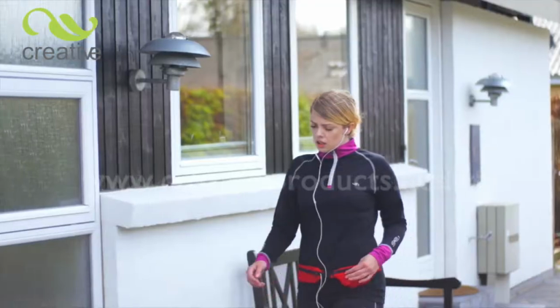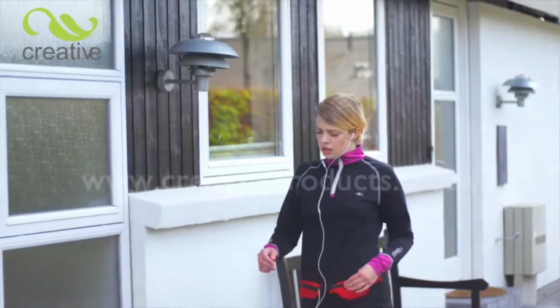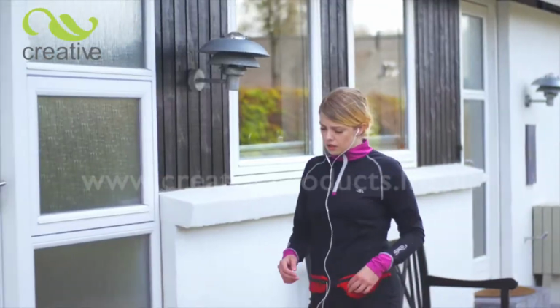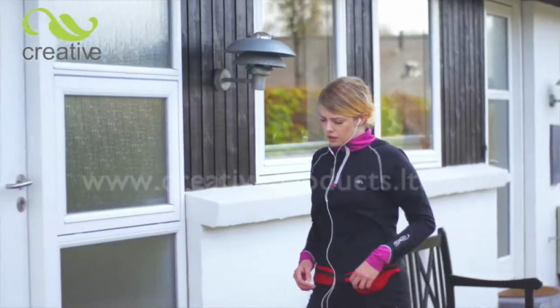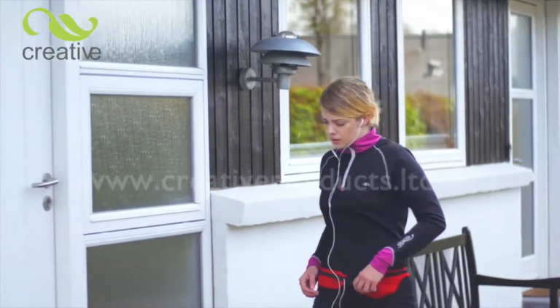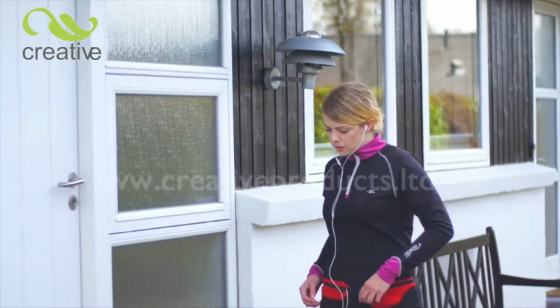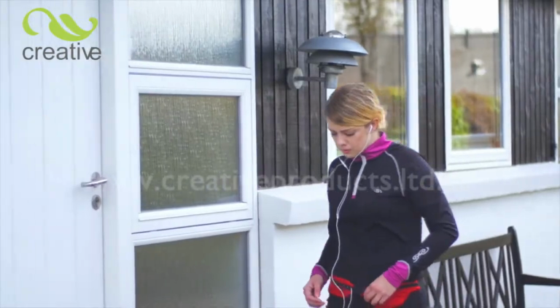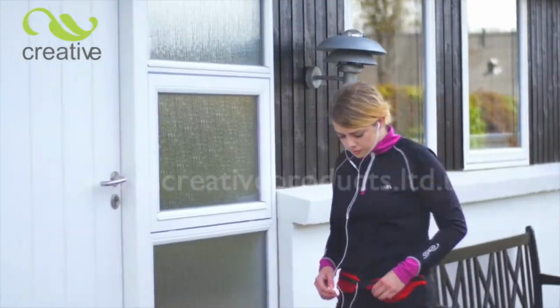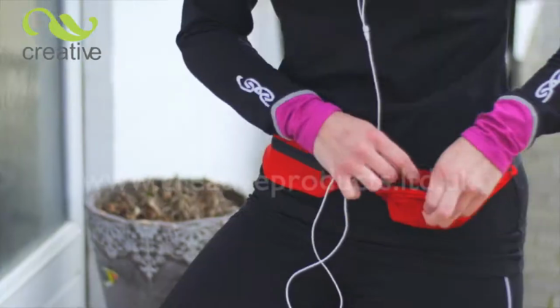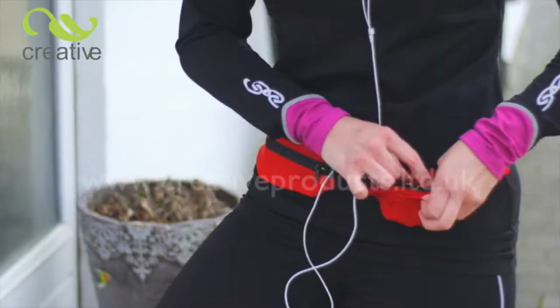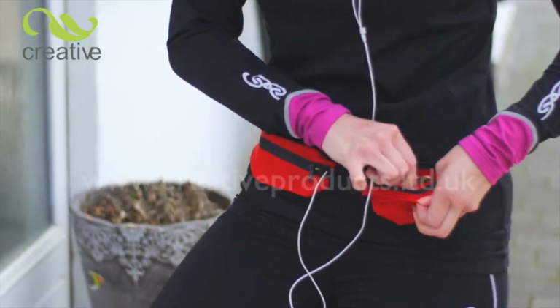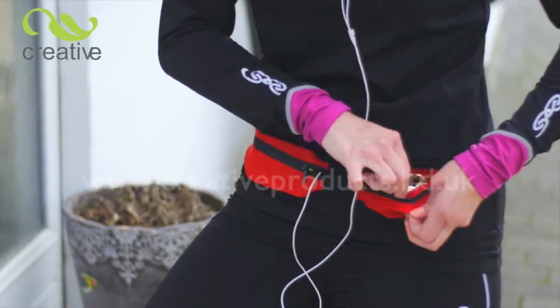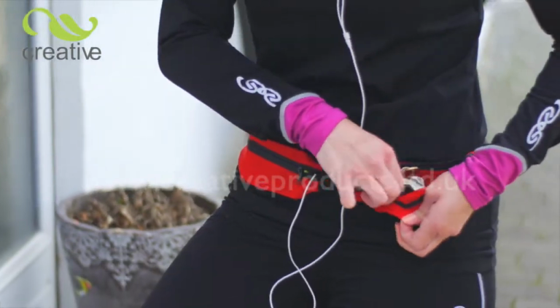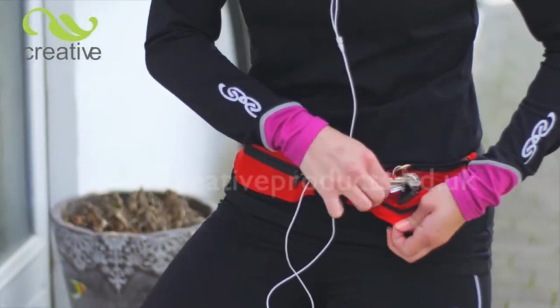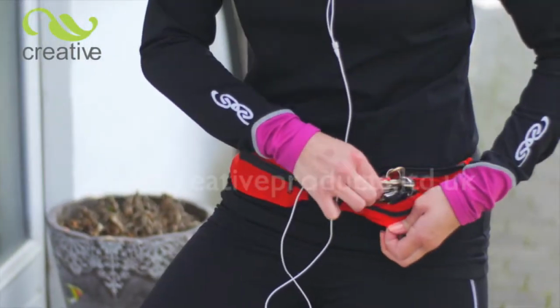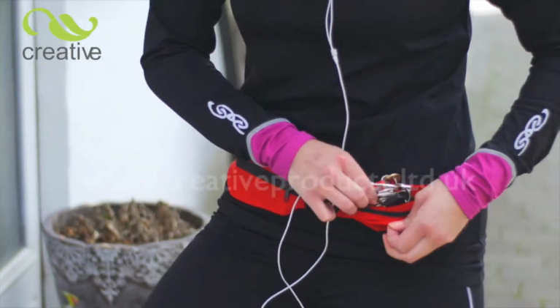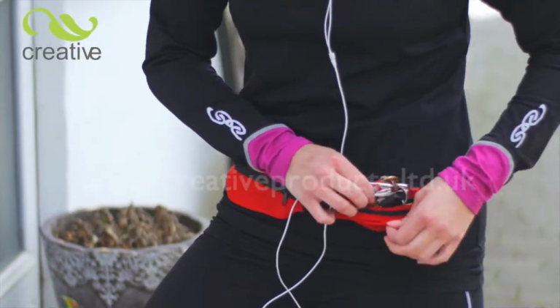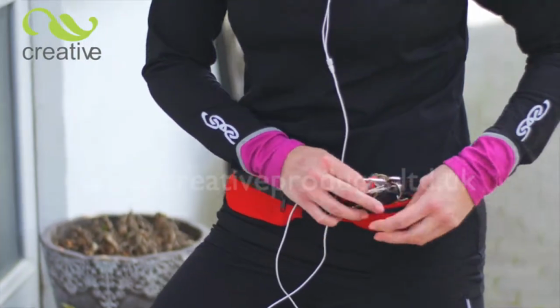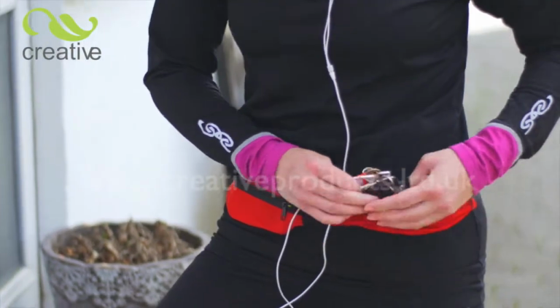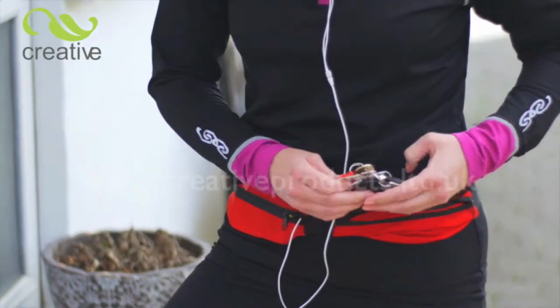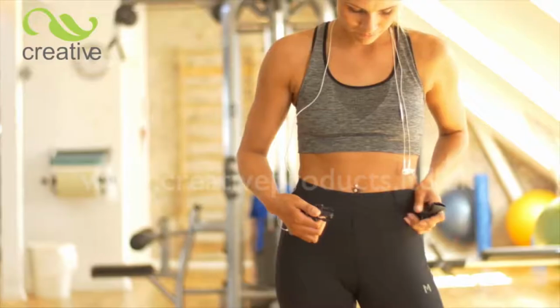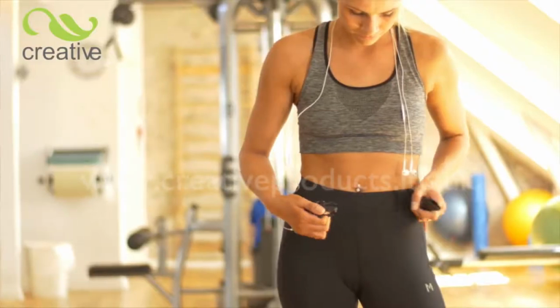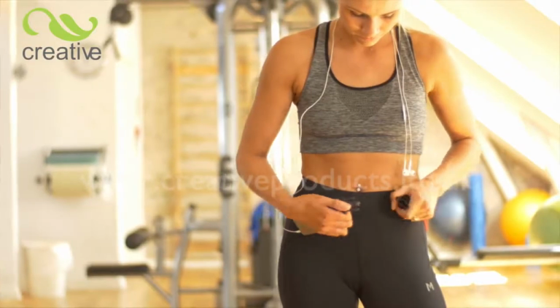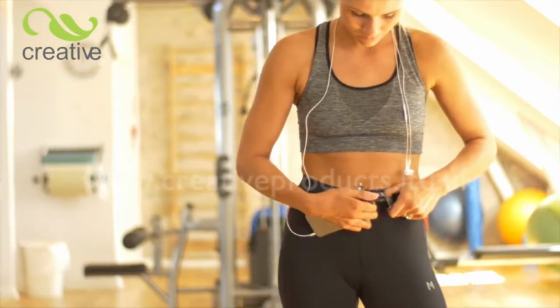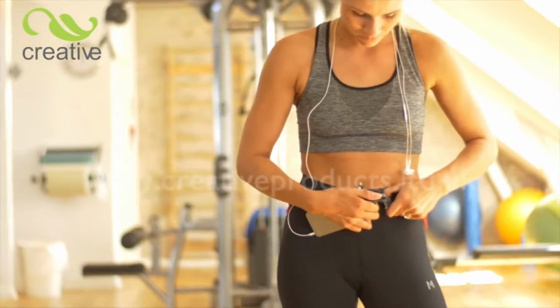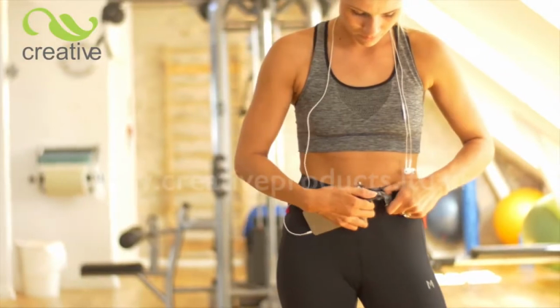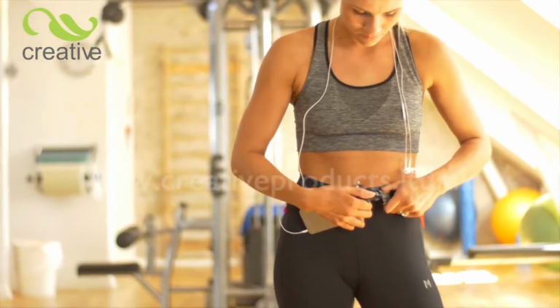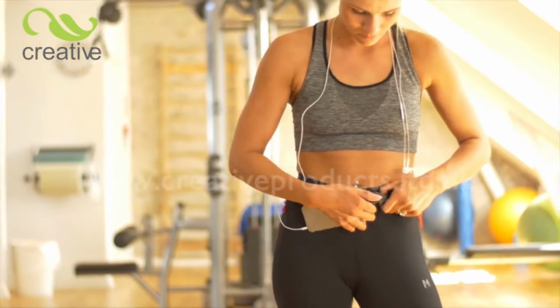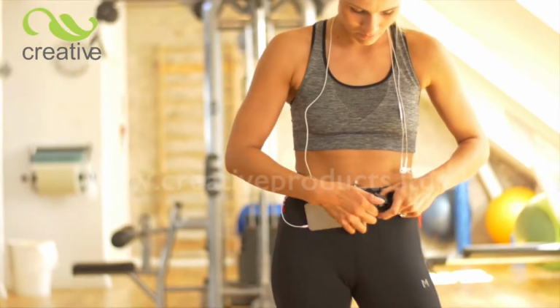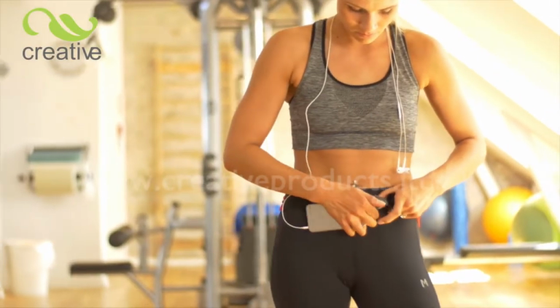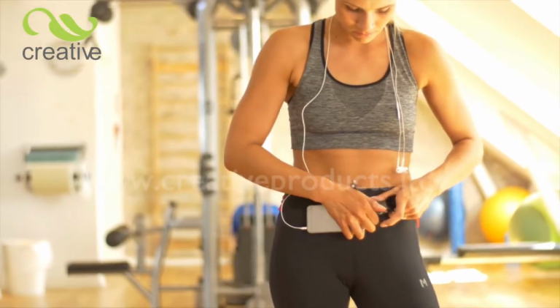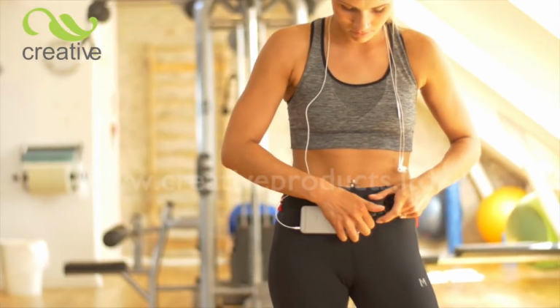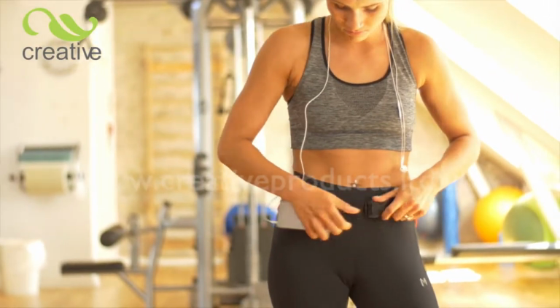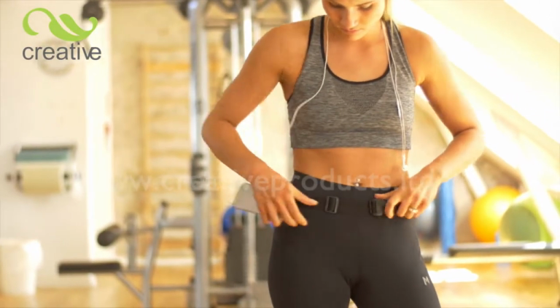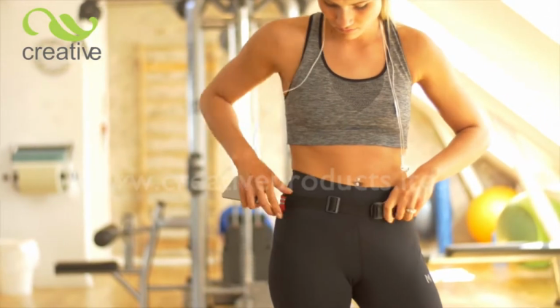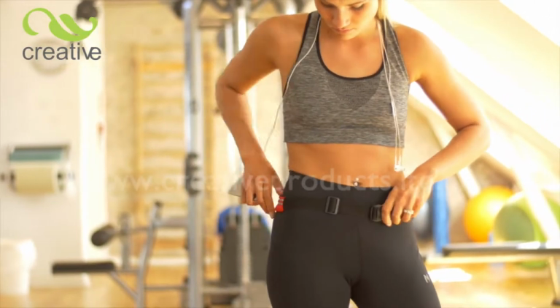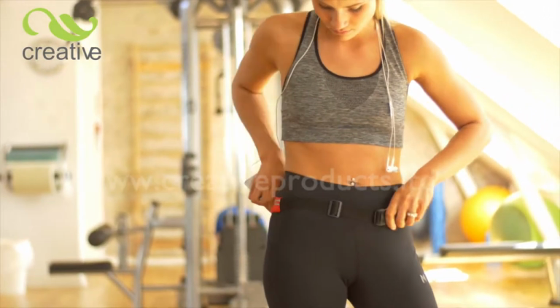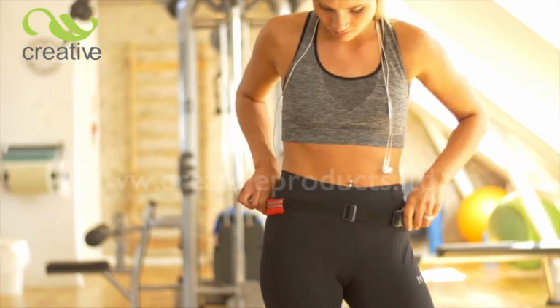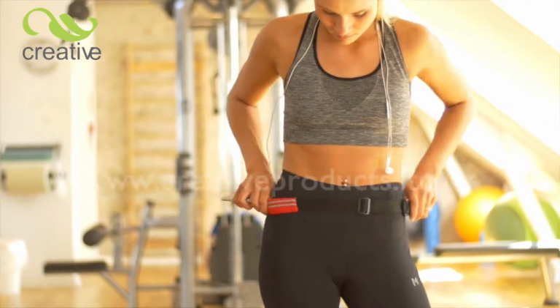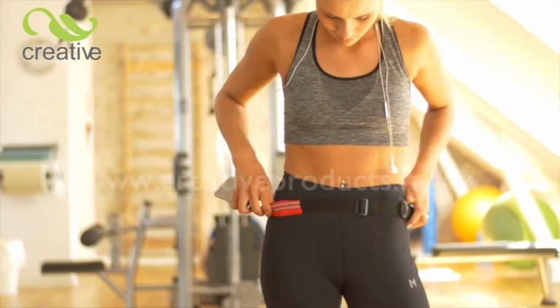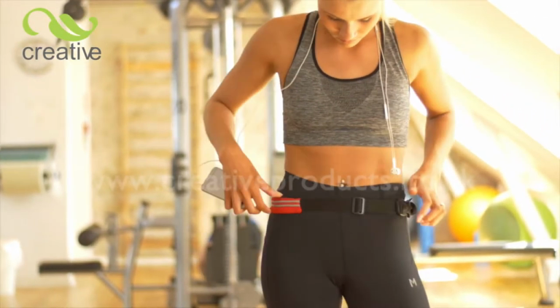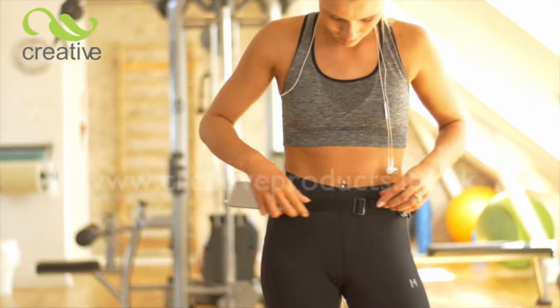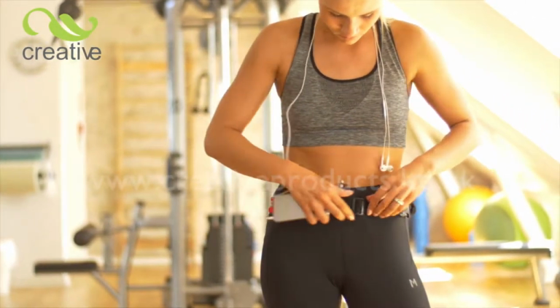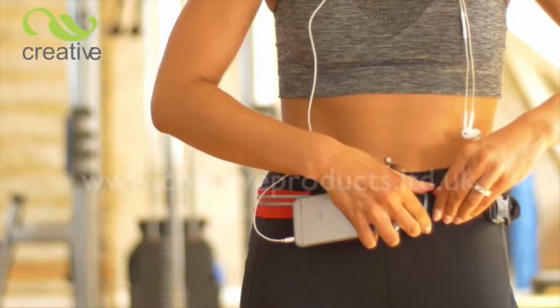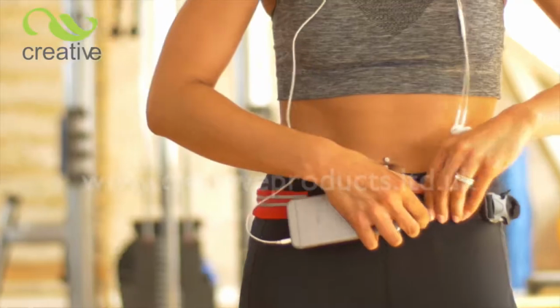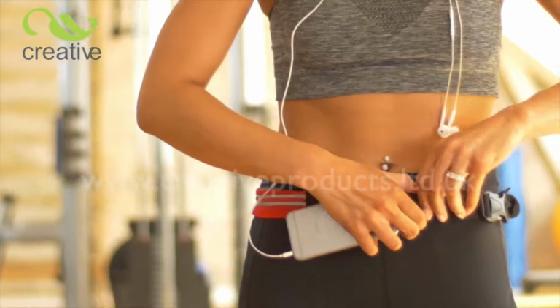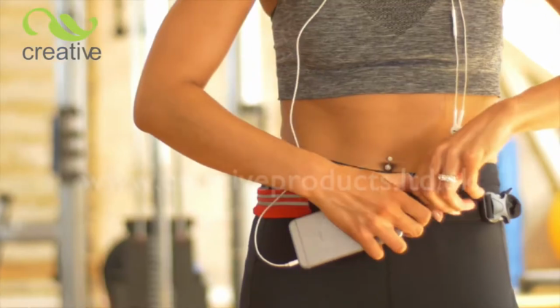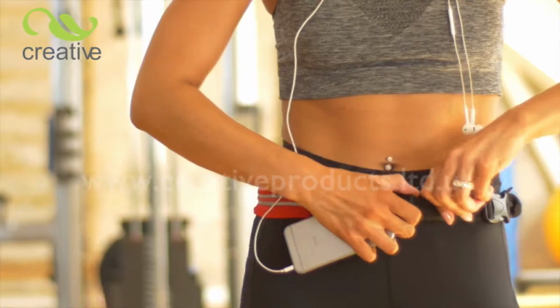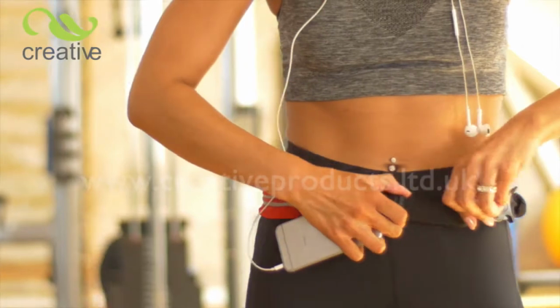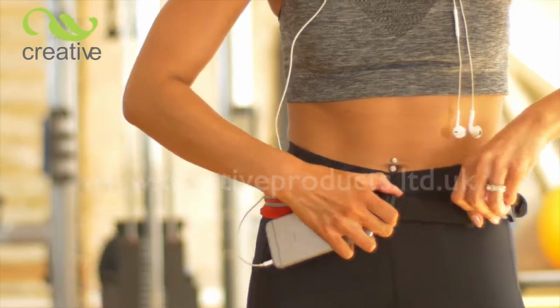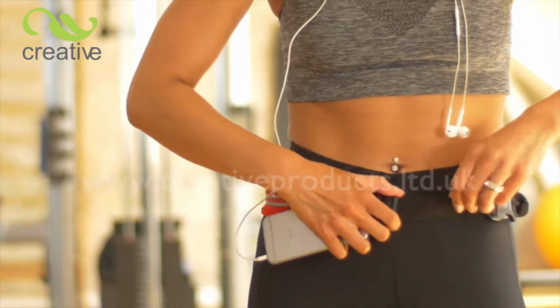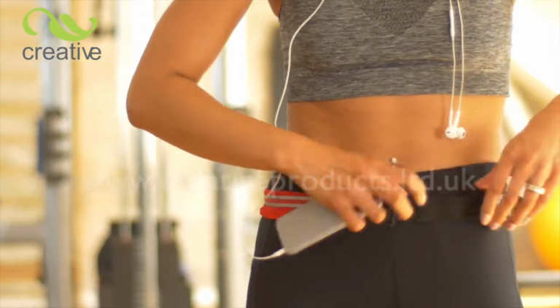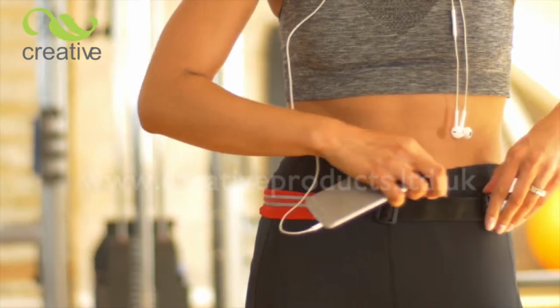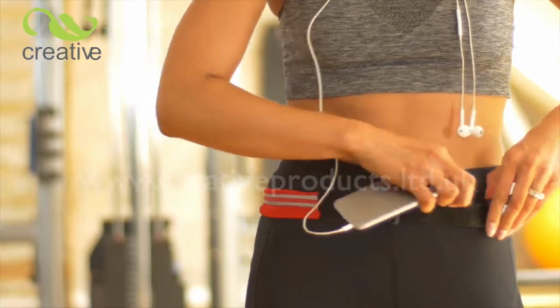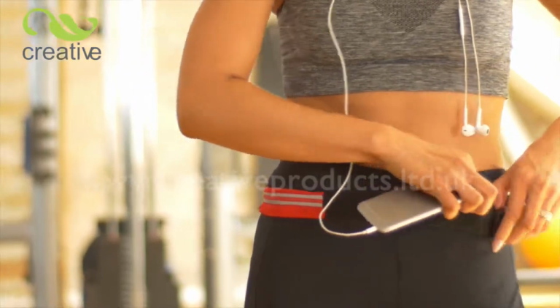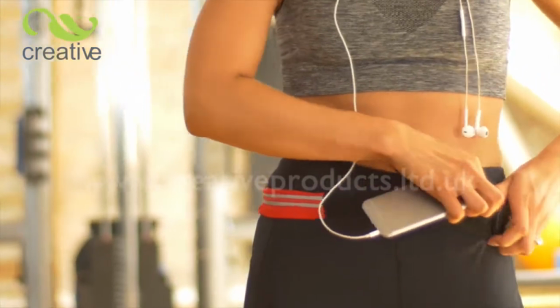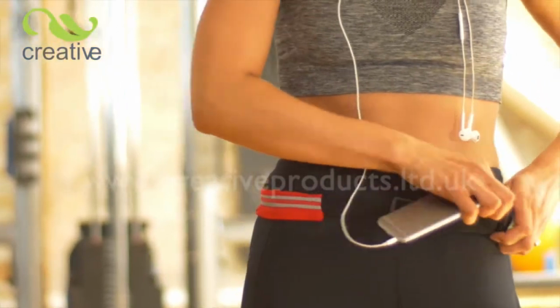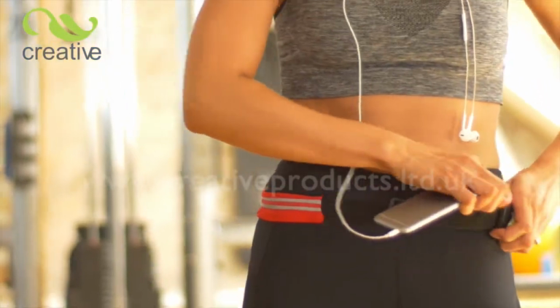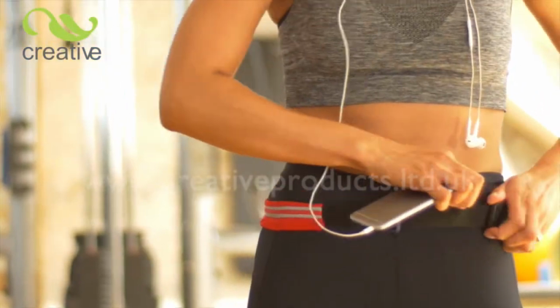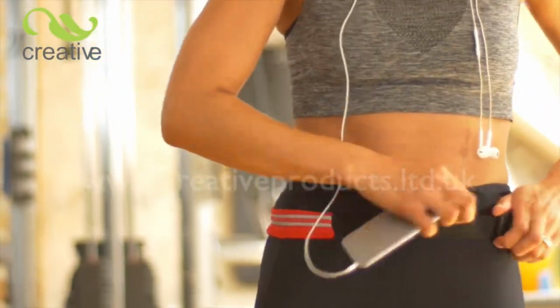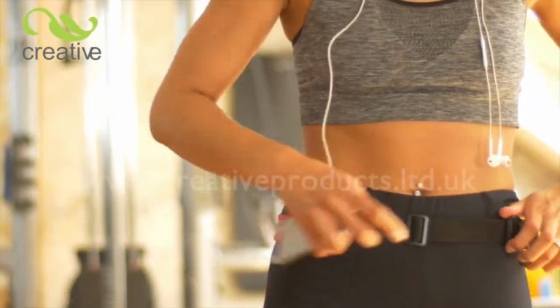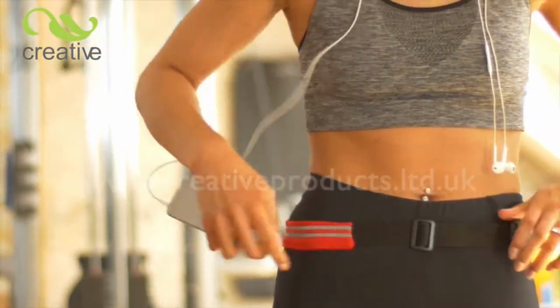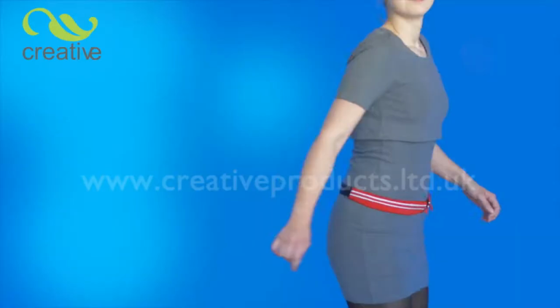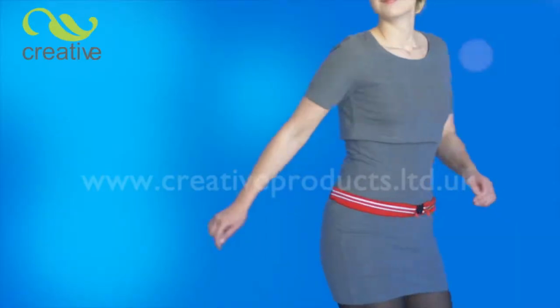Good job there's space for your keys too. One size fits all. The length is easily adjusted with two buckles at each end of the belt.